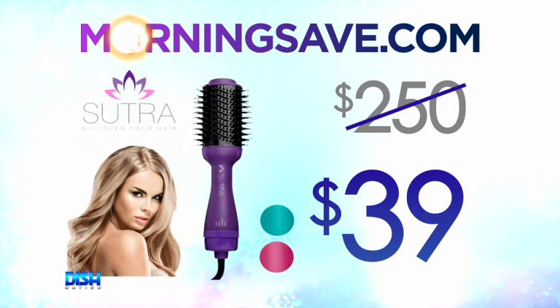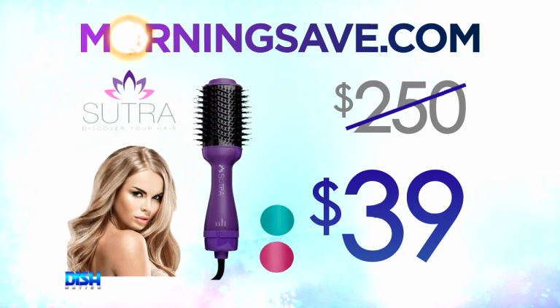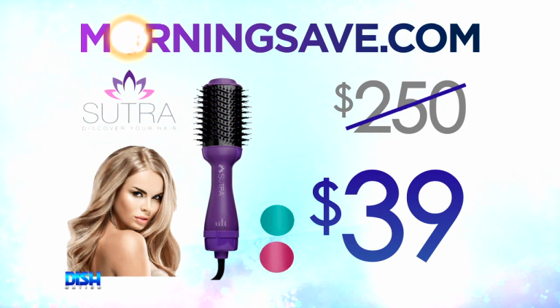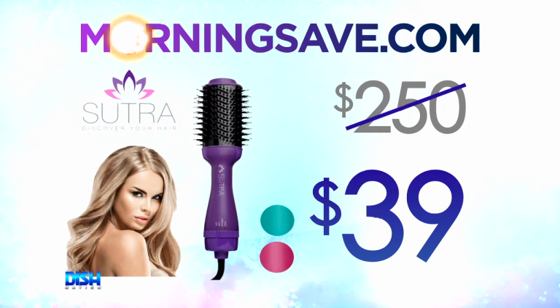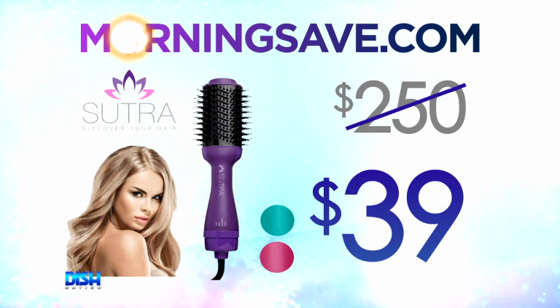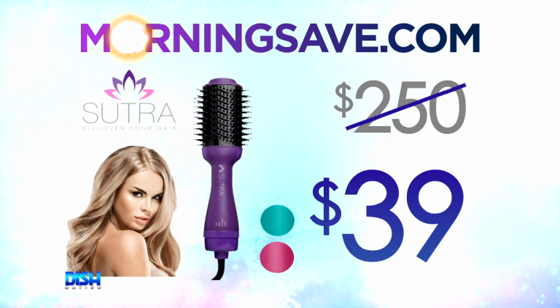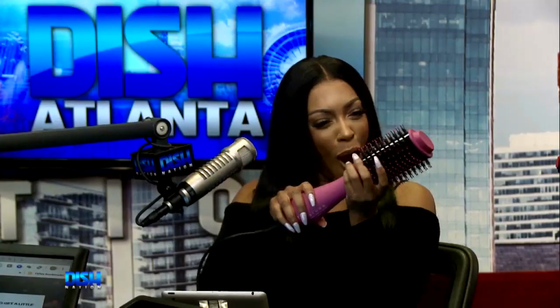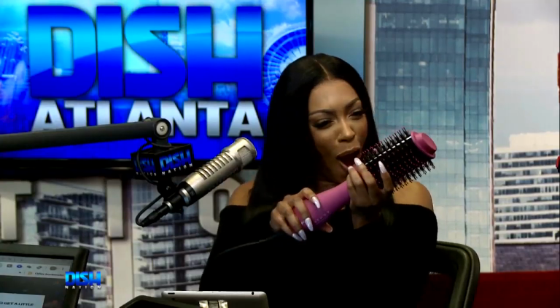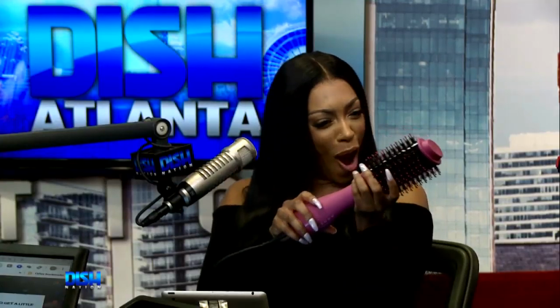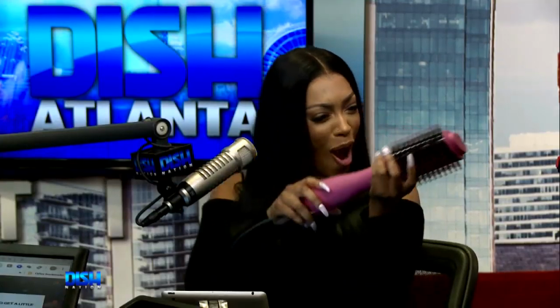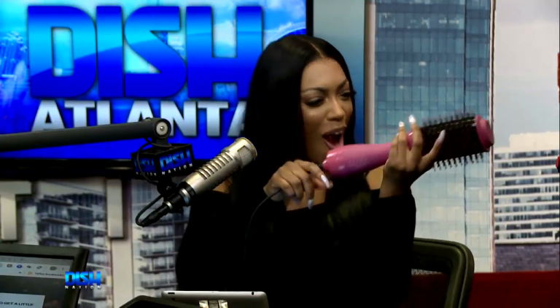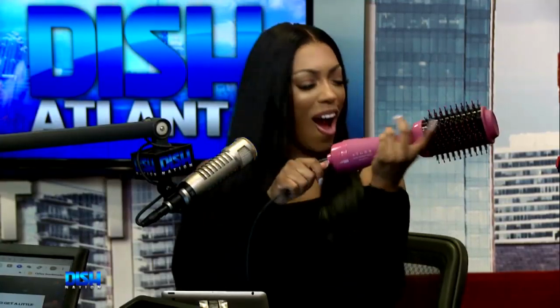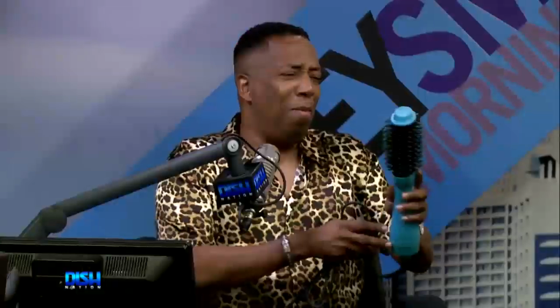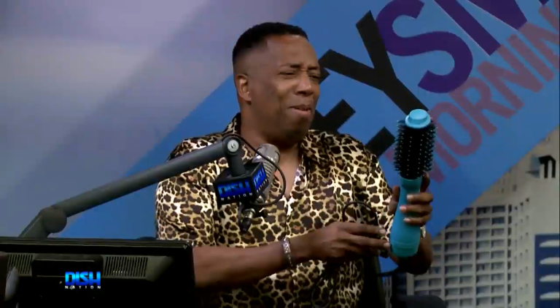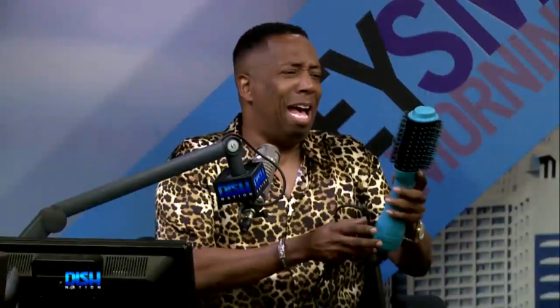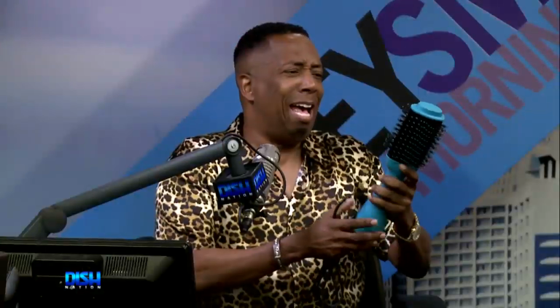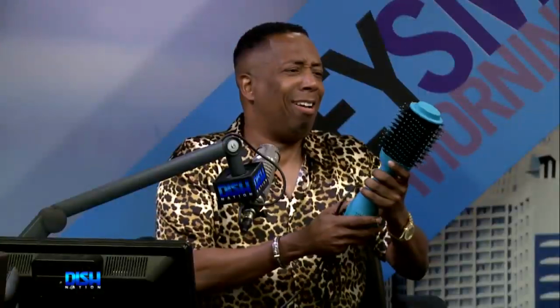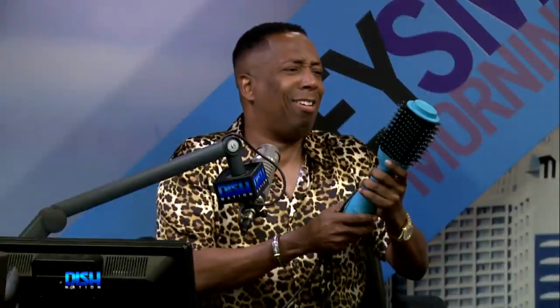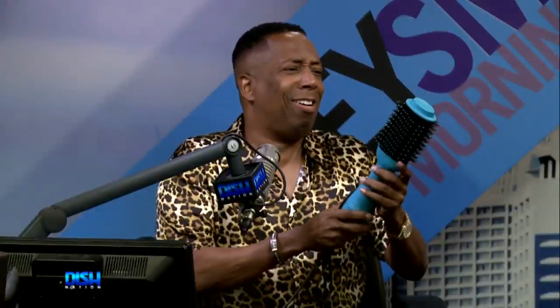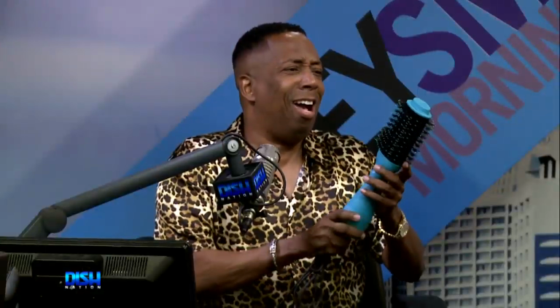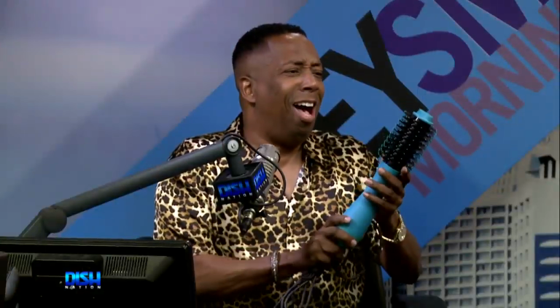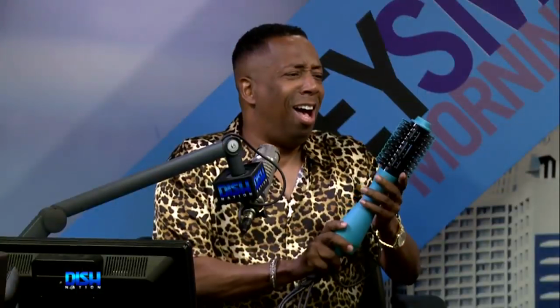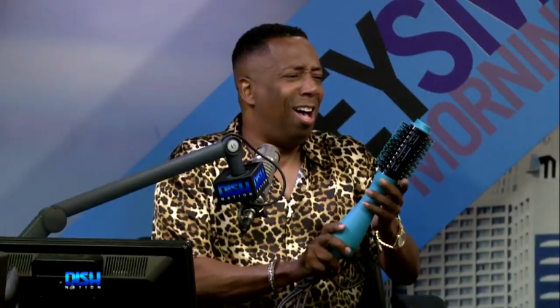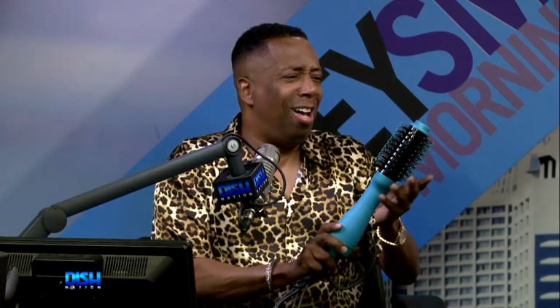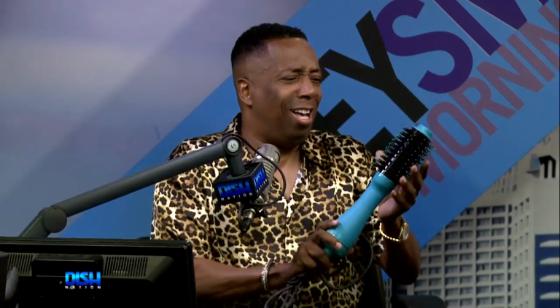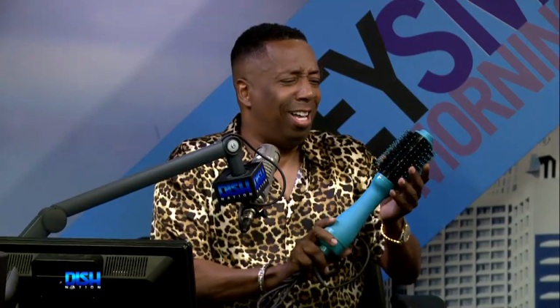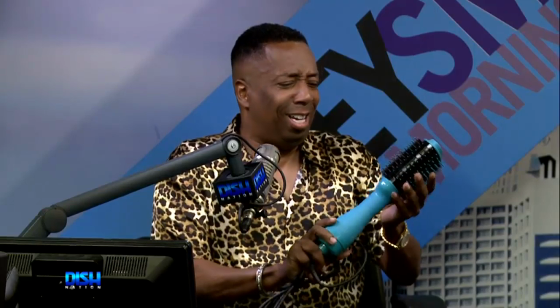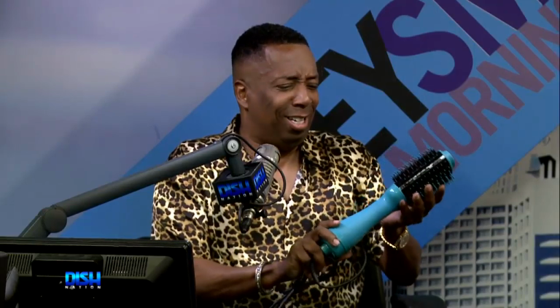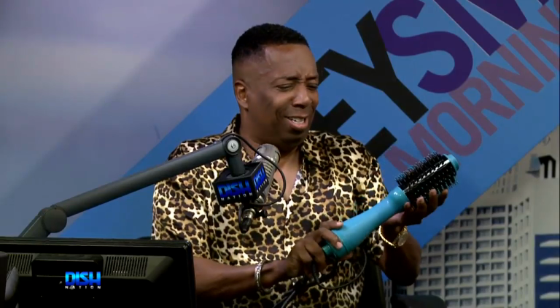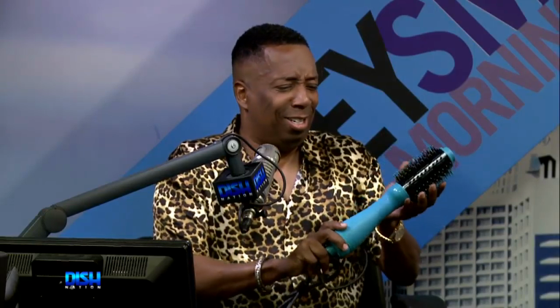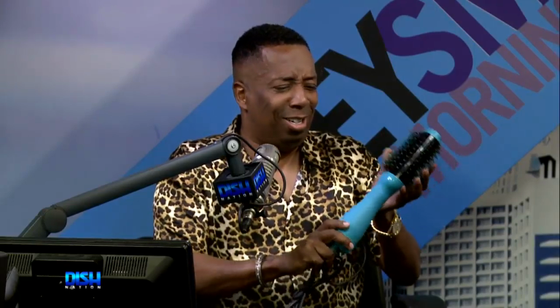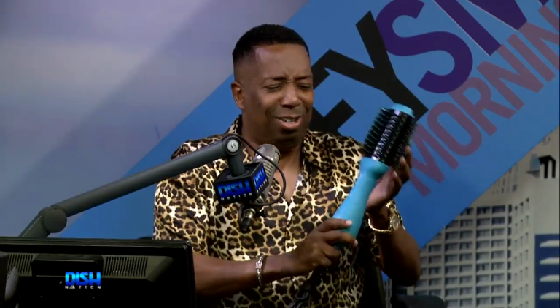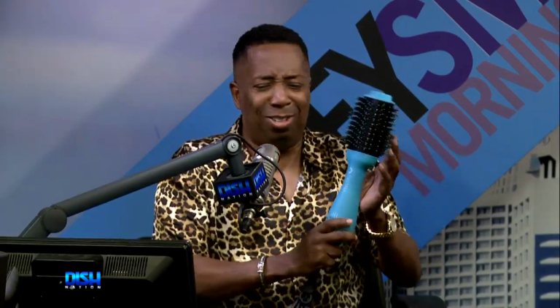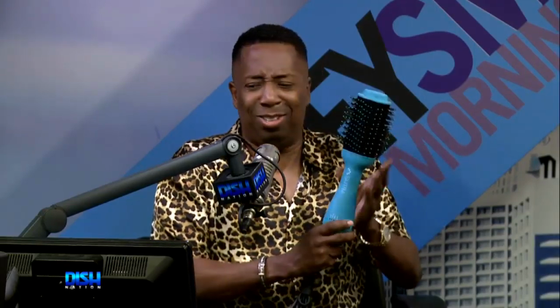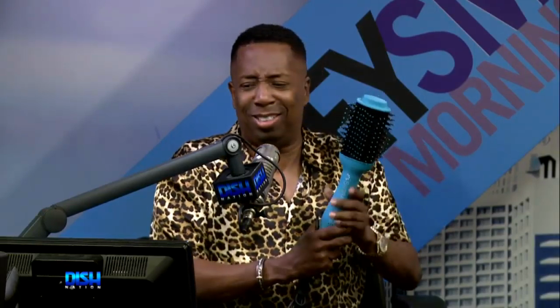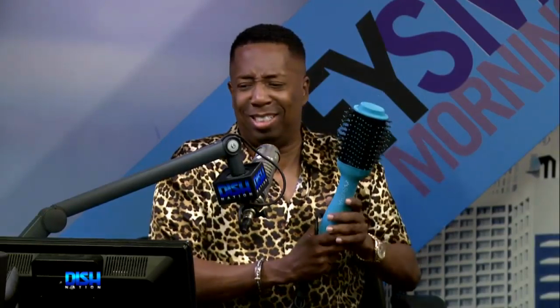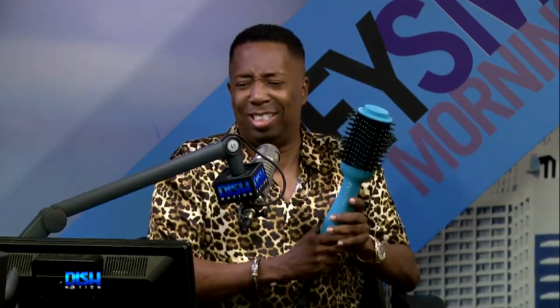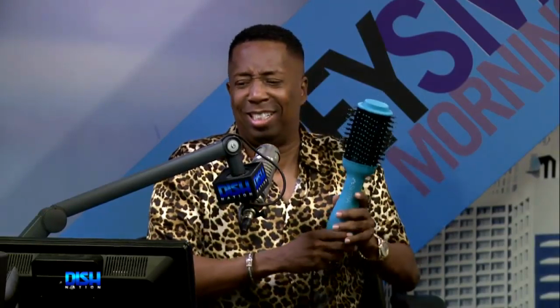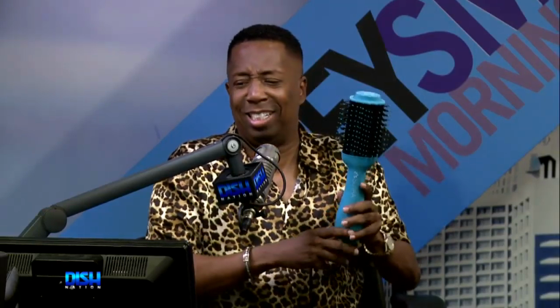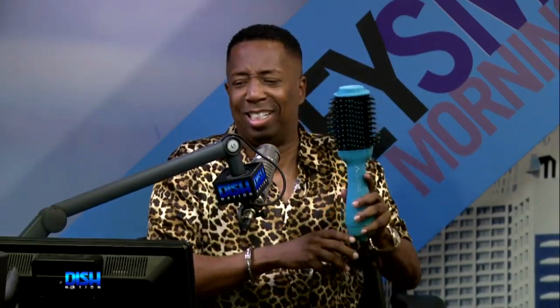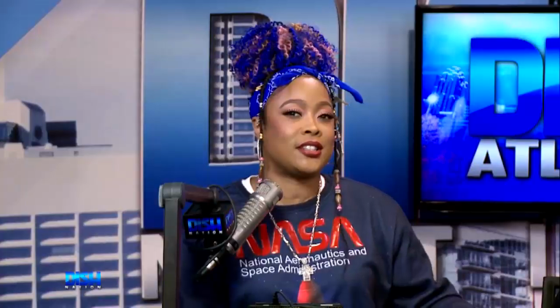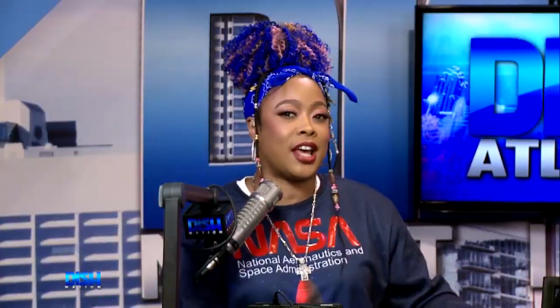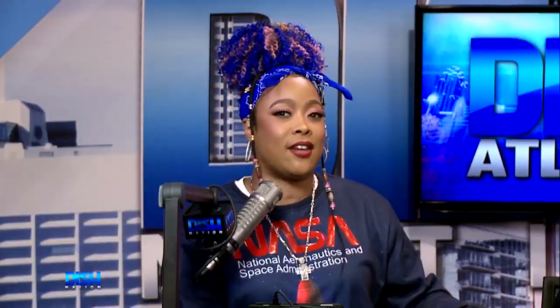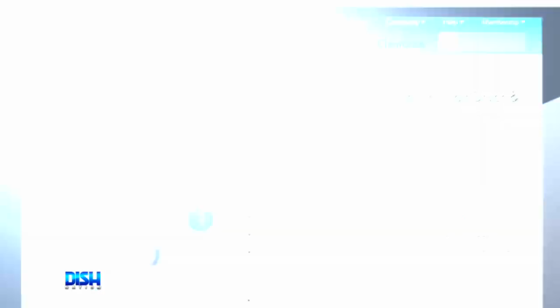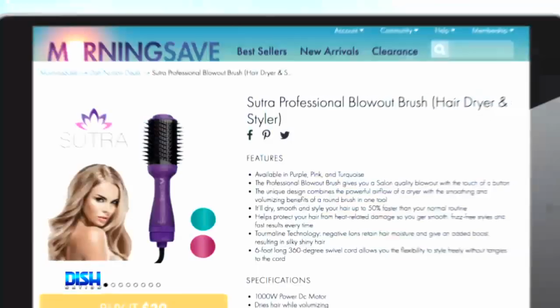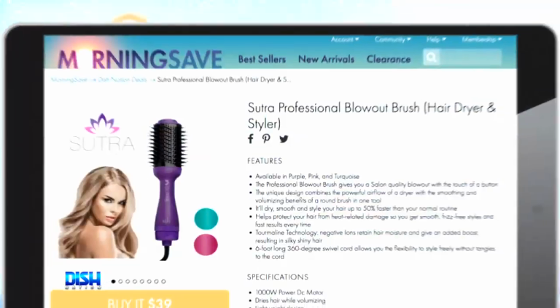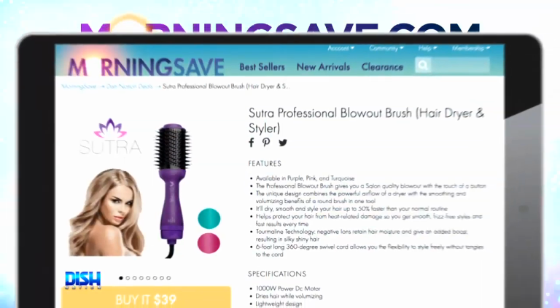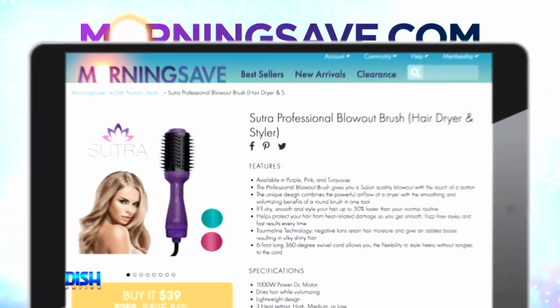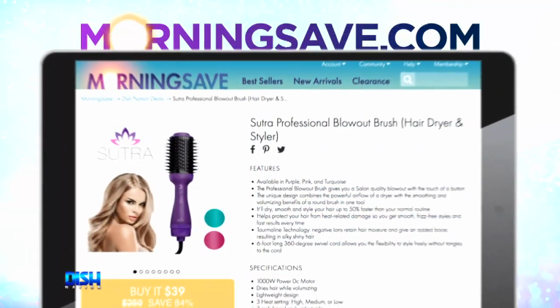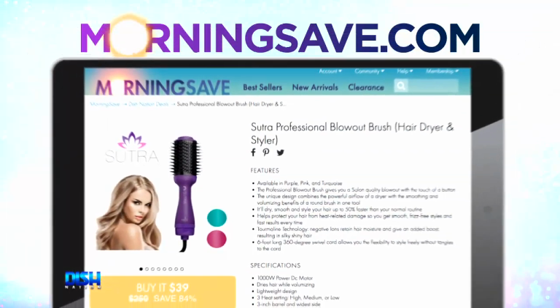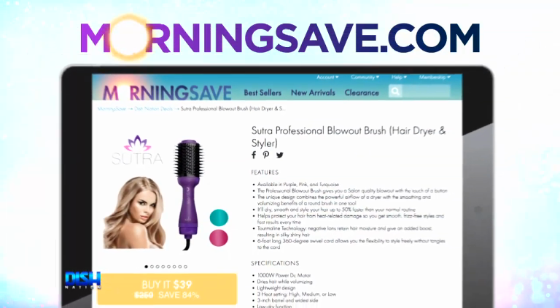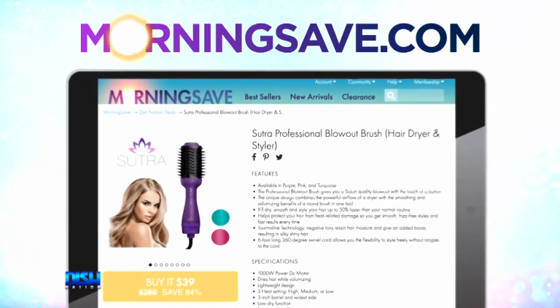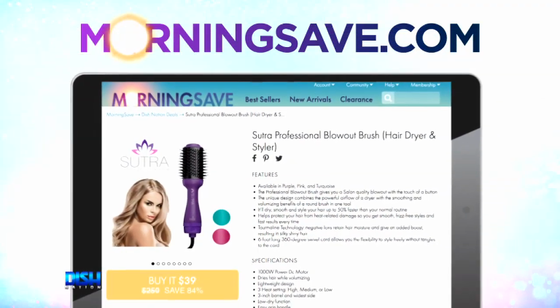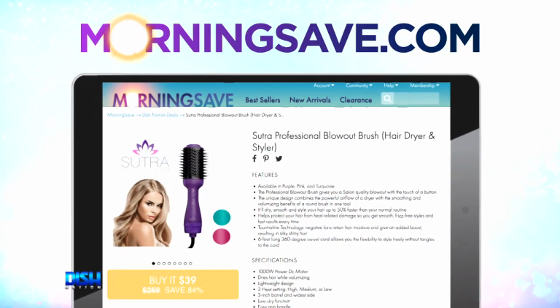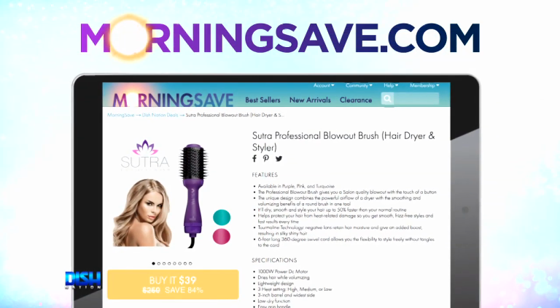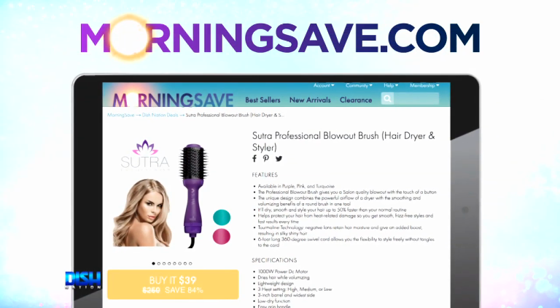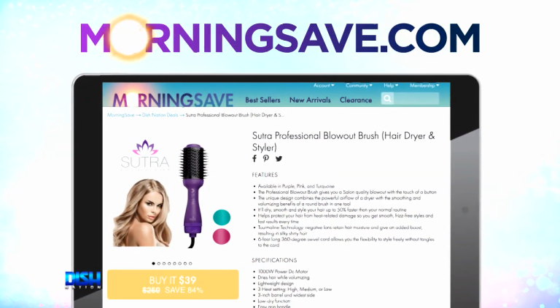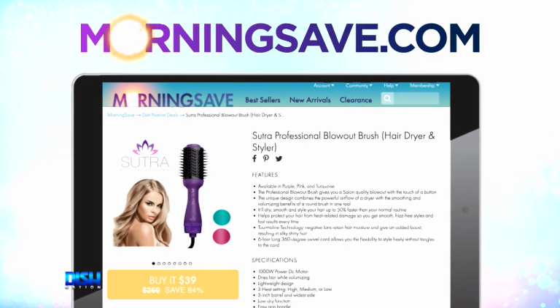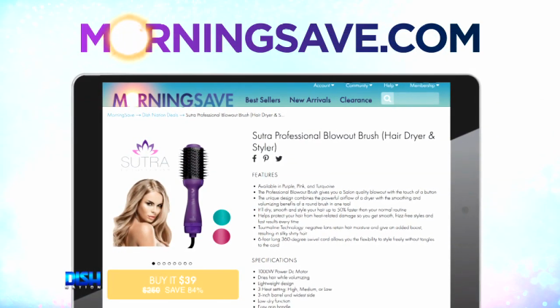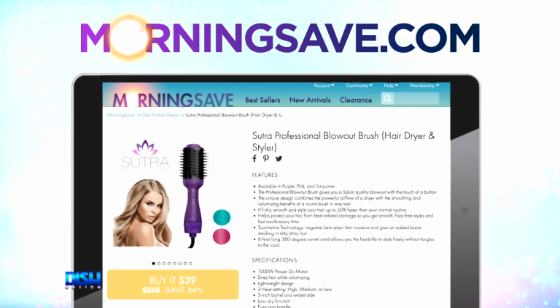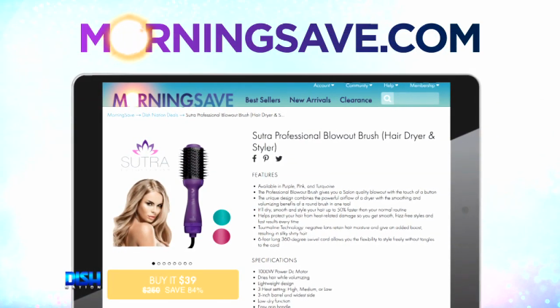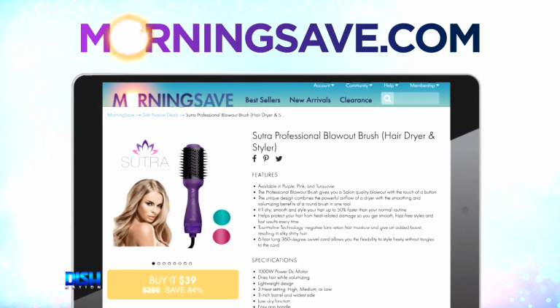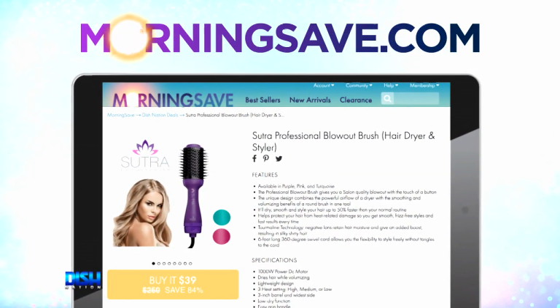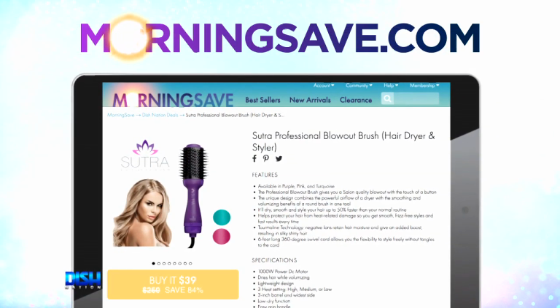Woo! Oh my gosh, that was awesome! Yes, honey, just go to MorningSave.com and tell them Dish Nation sent ya.